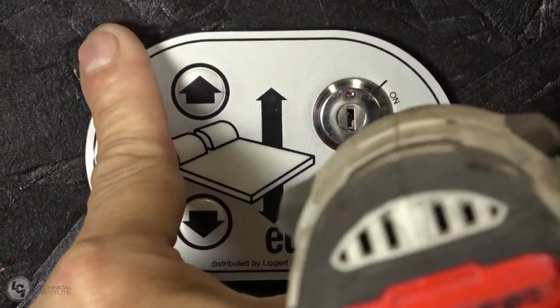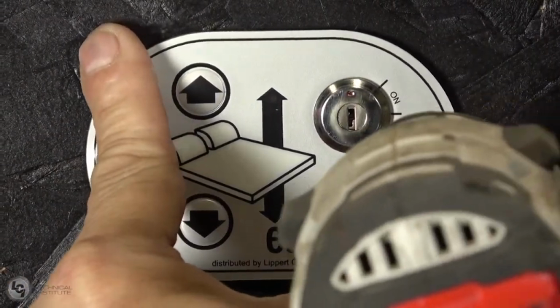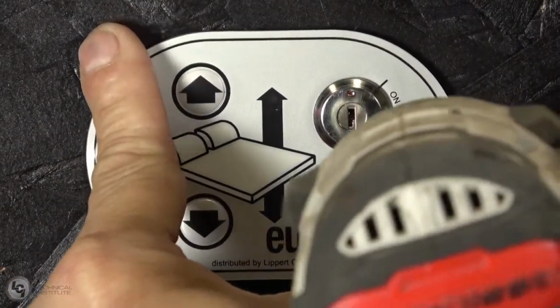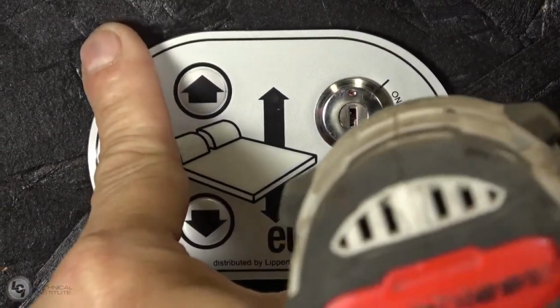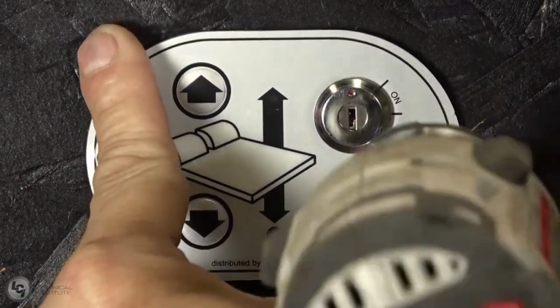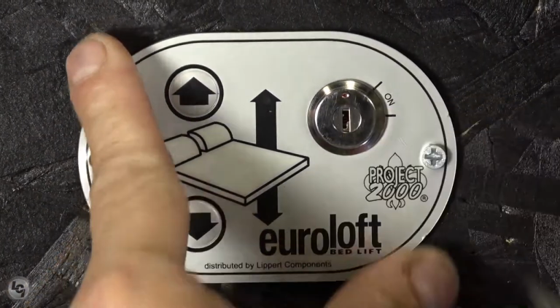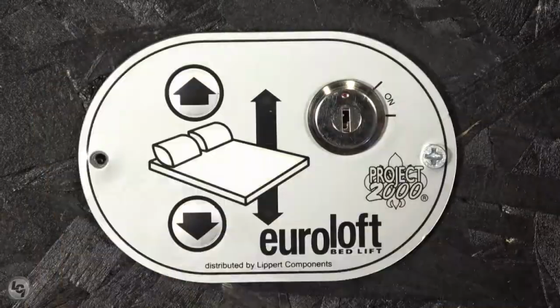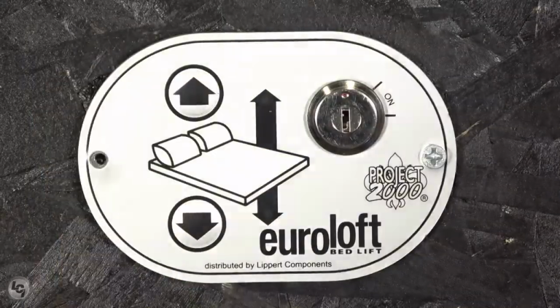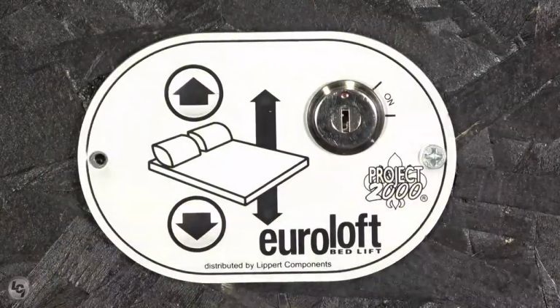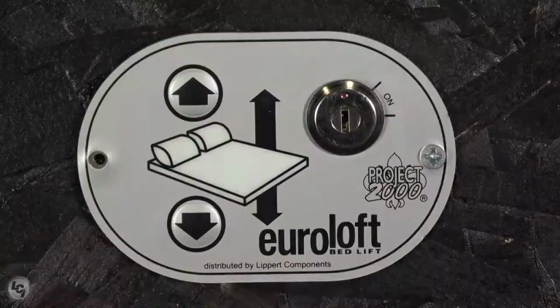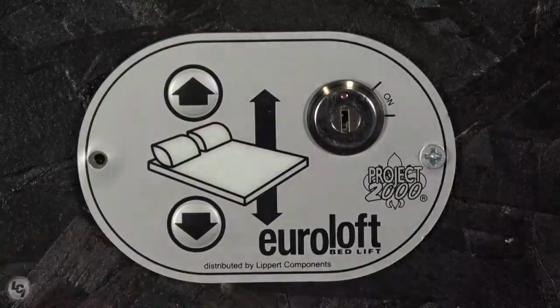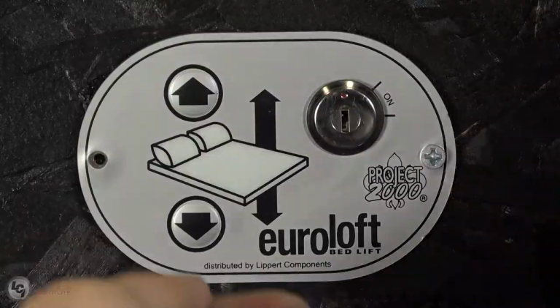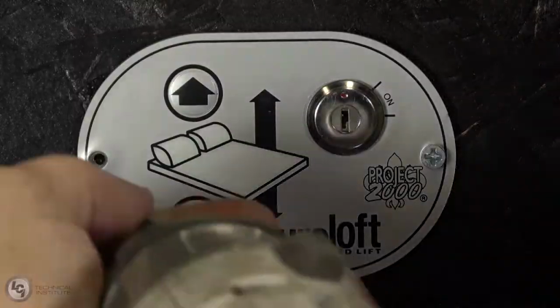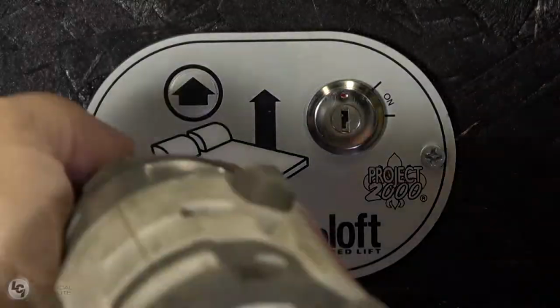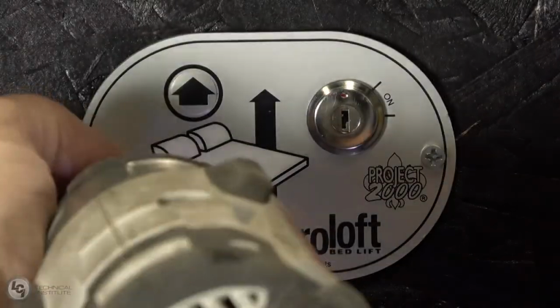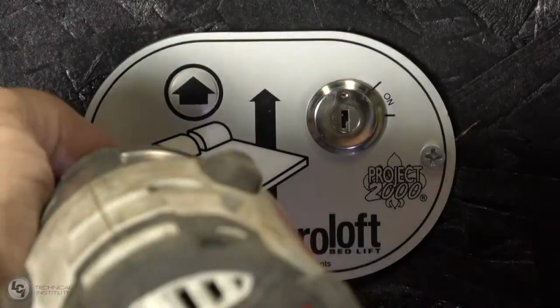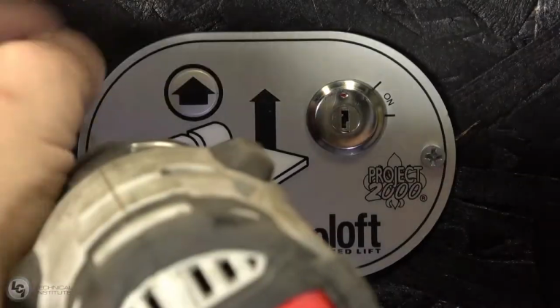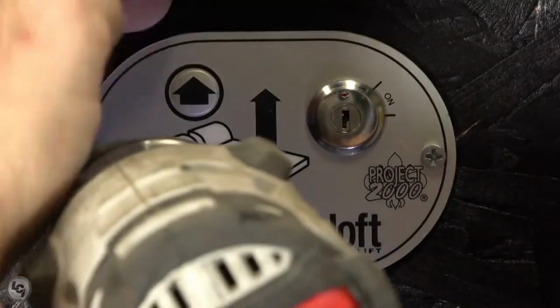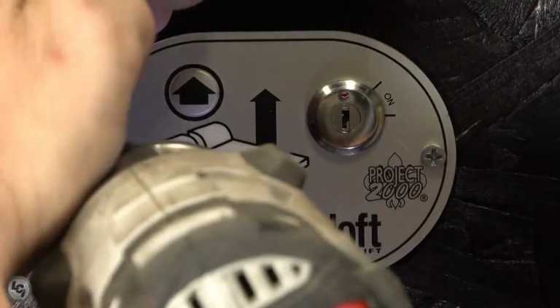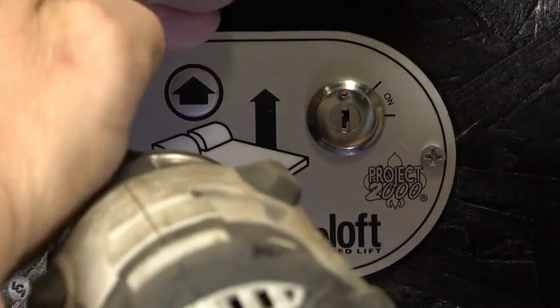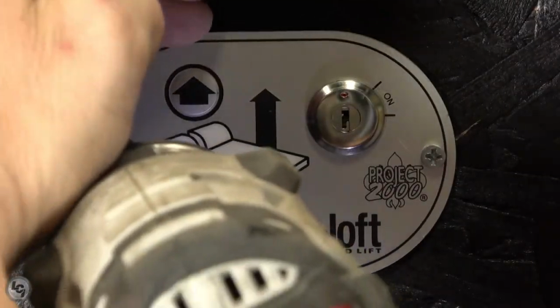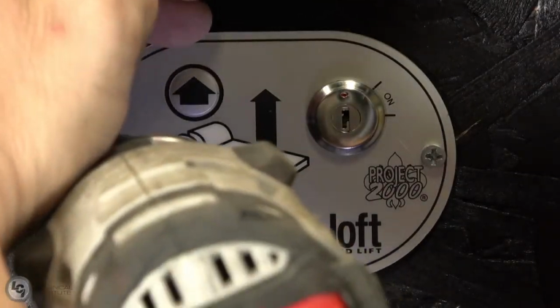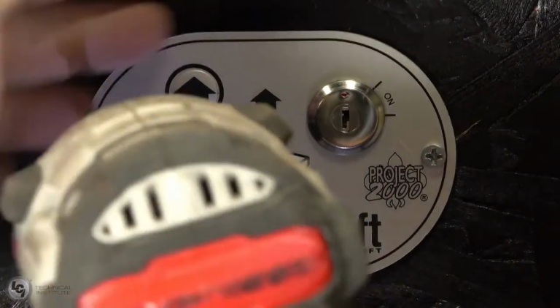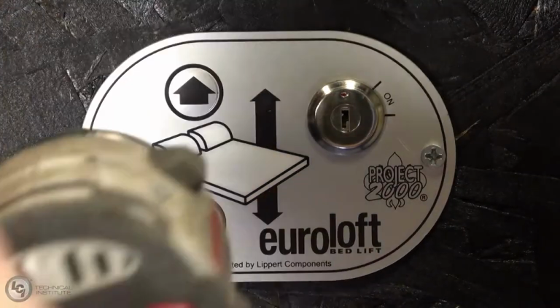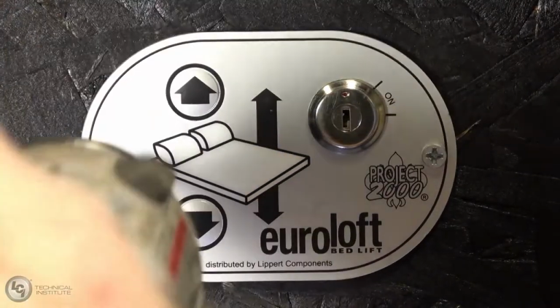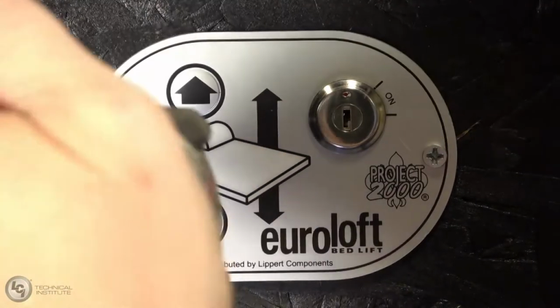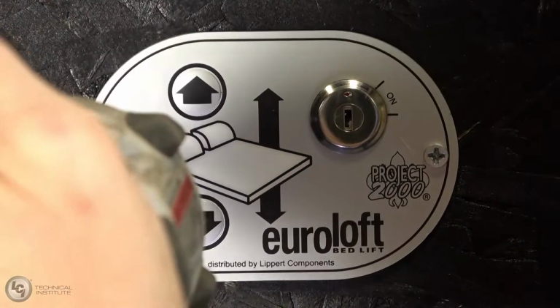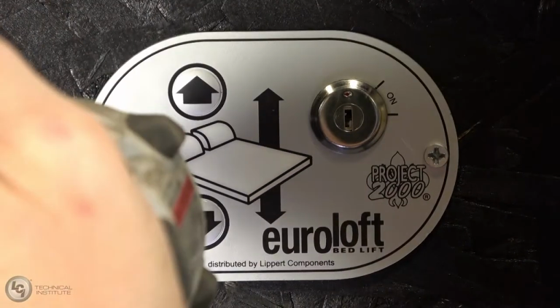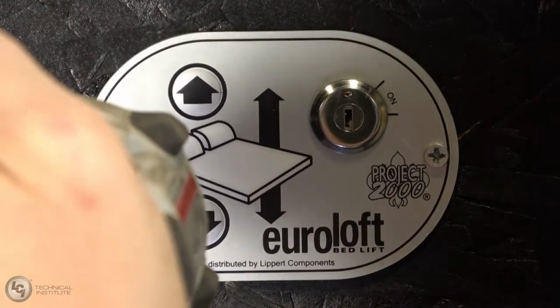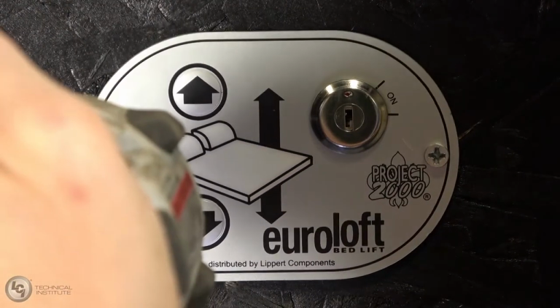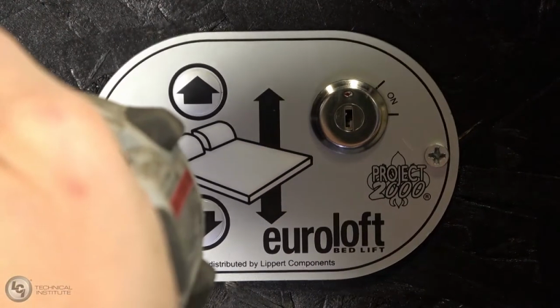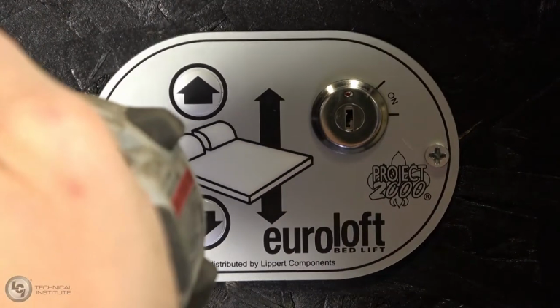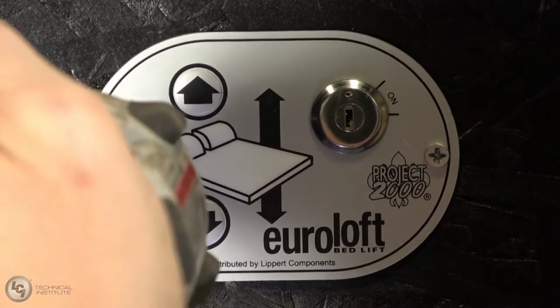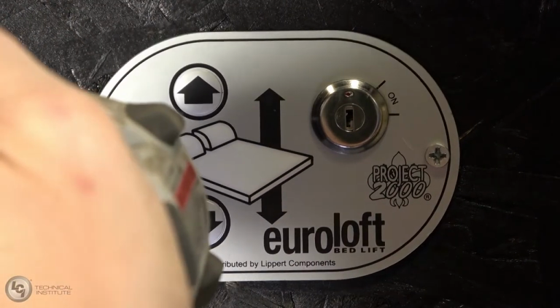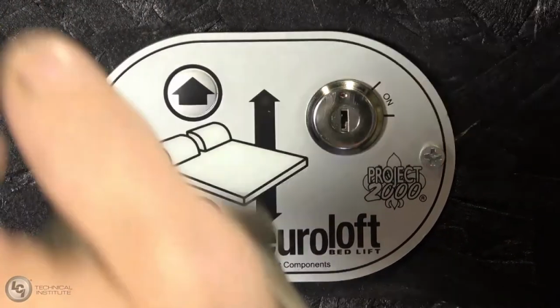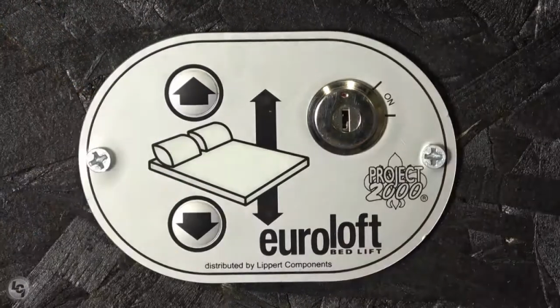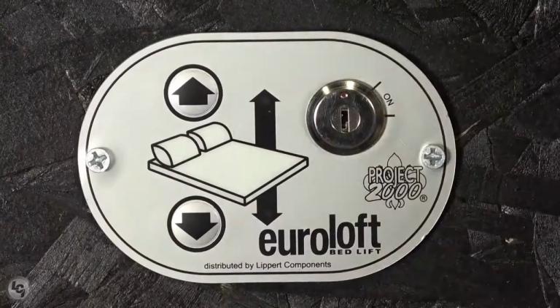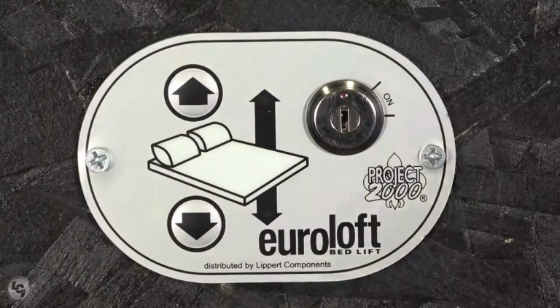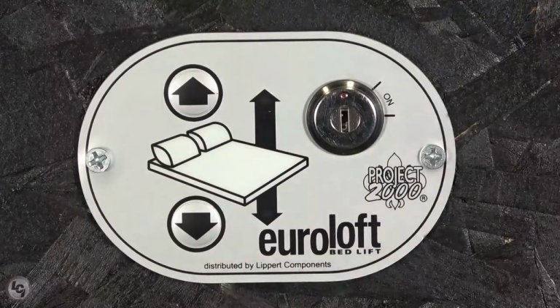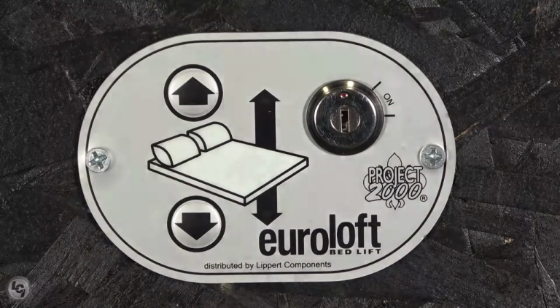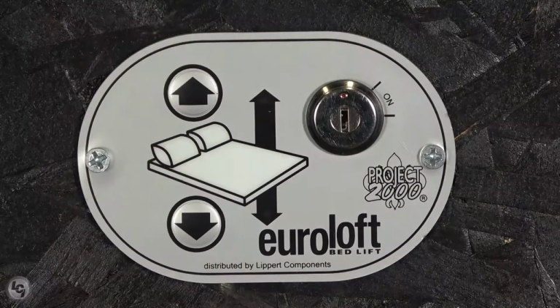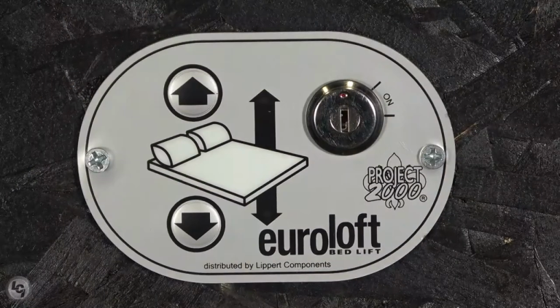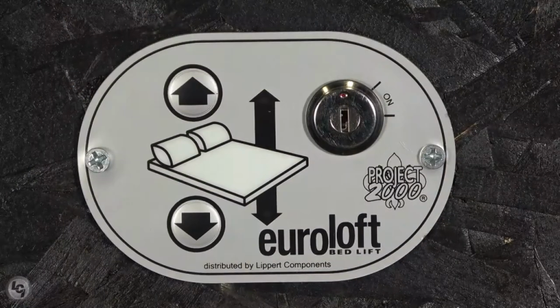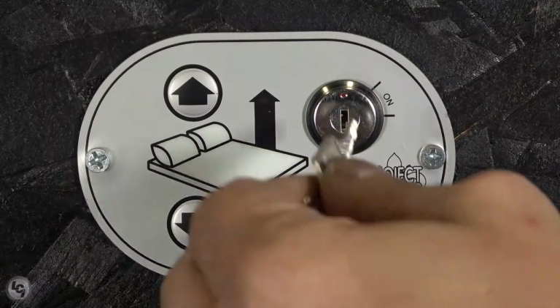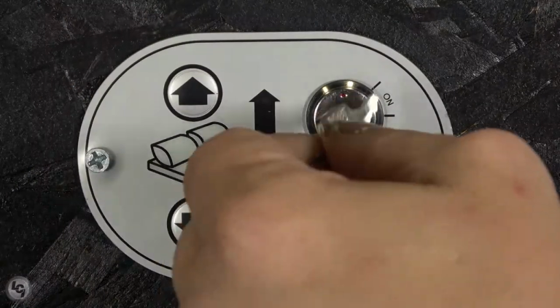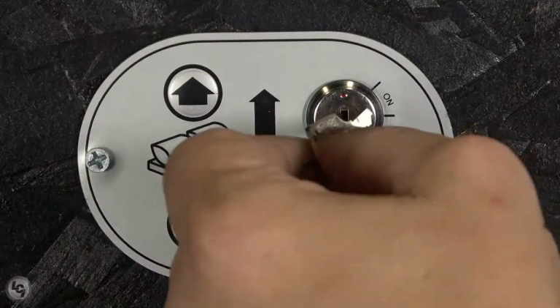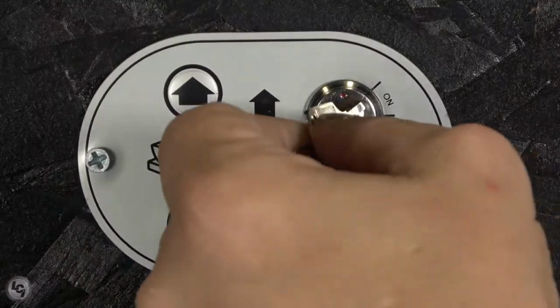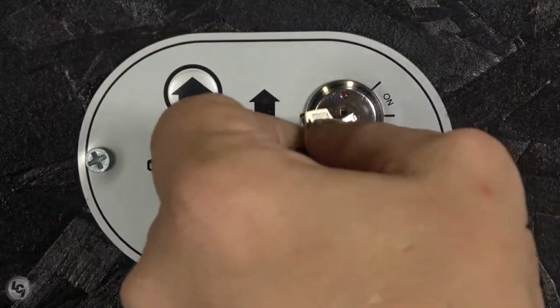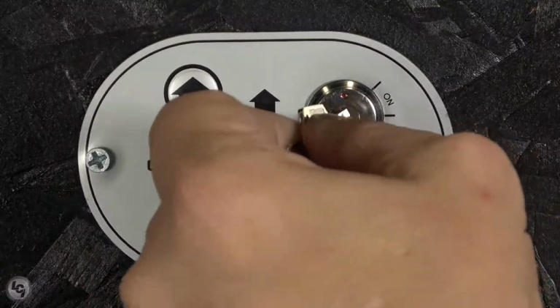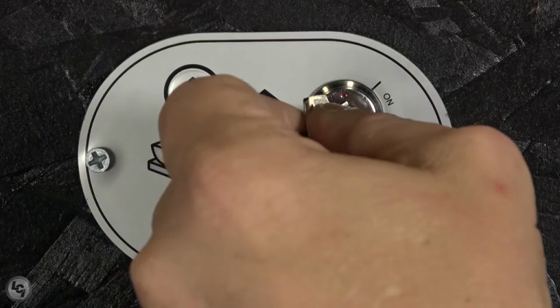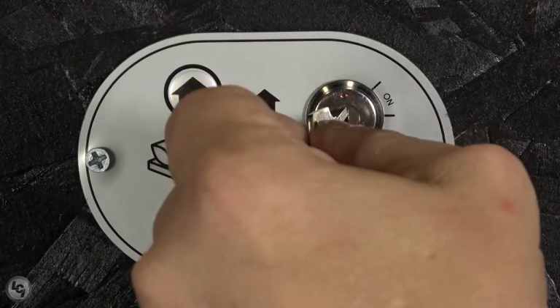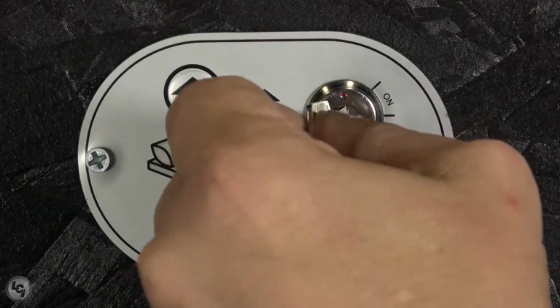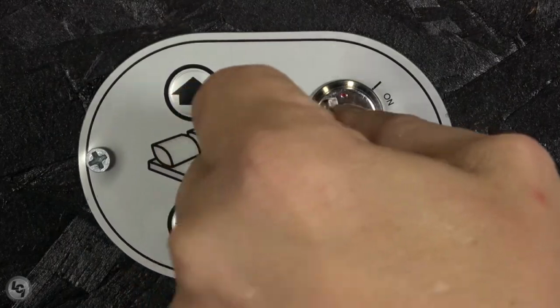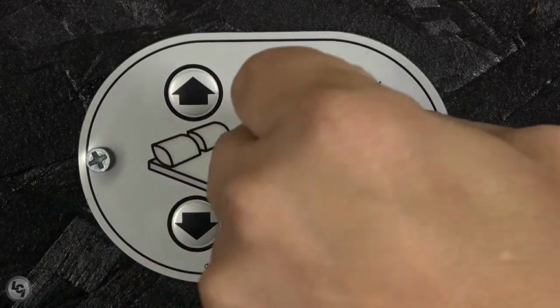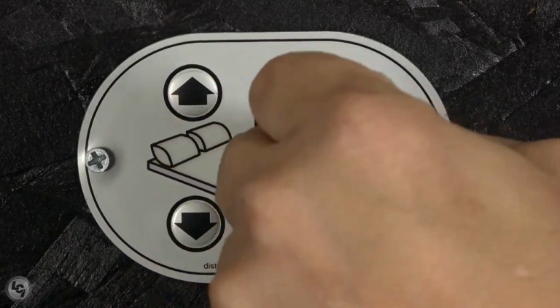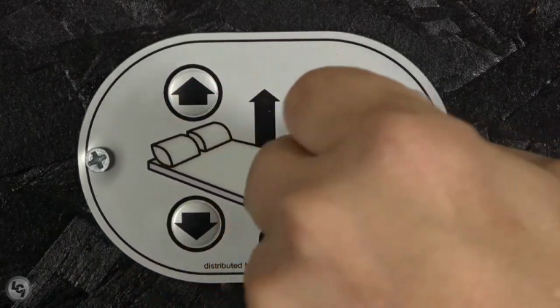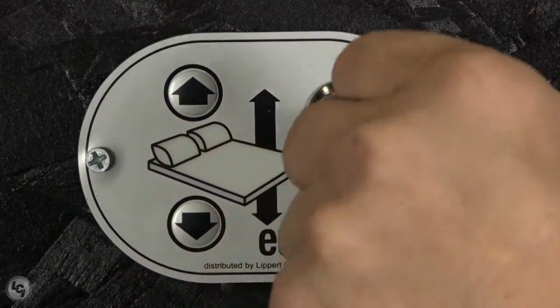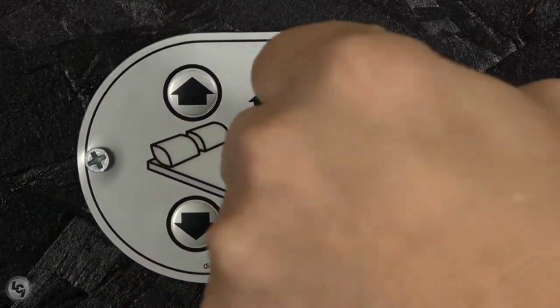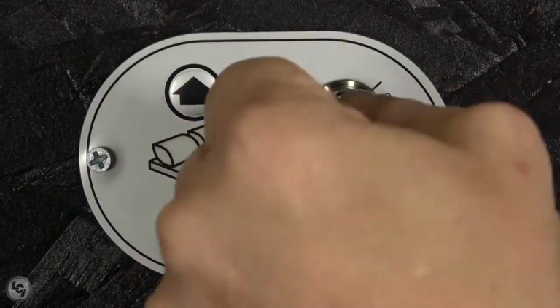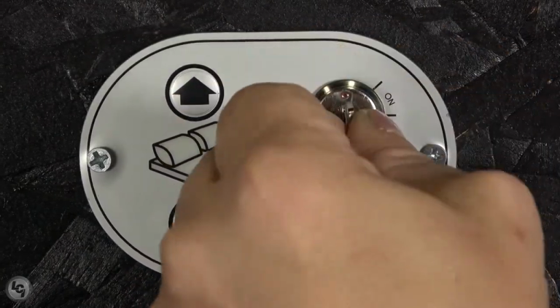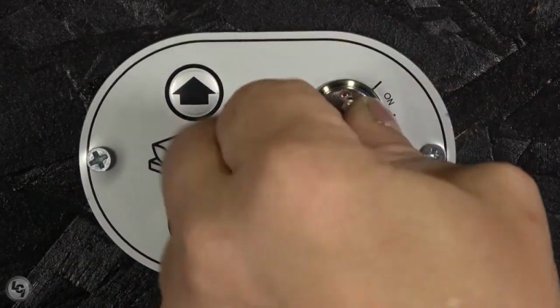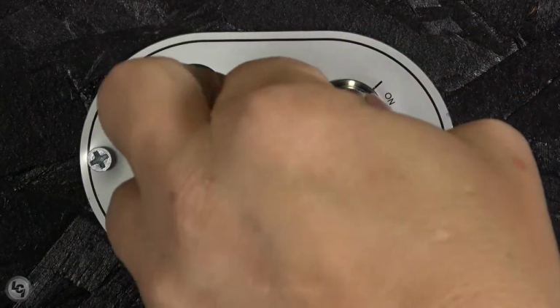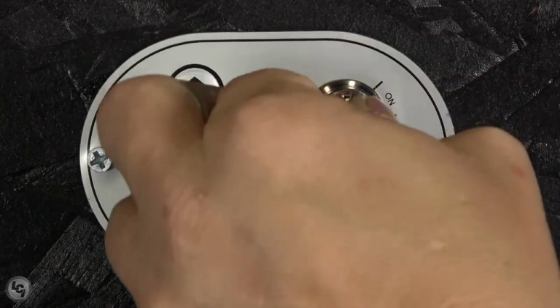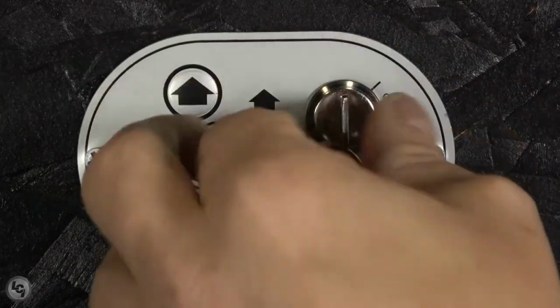Once the switch has again been re-secured, test the switch for proper operation. Remember, the key has to be in the on position to test successfully.